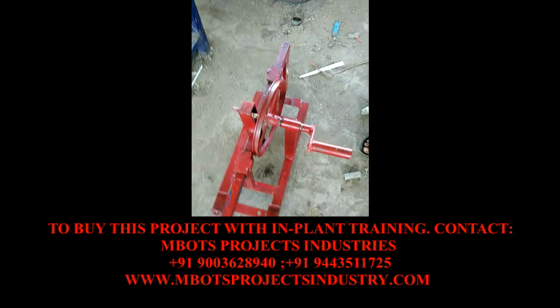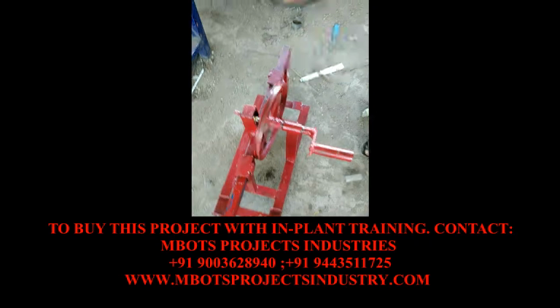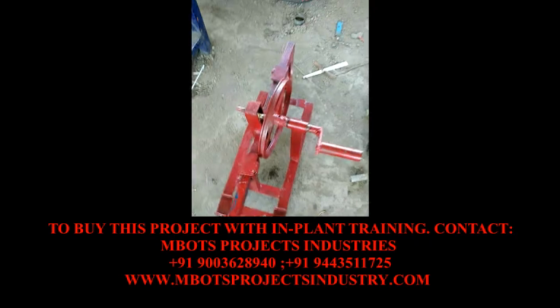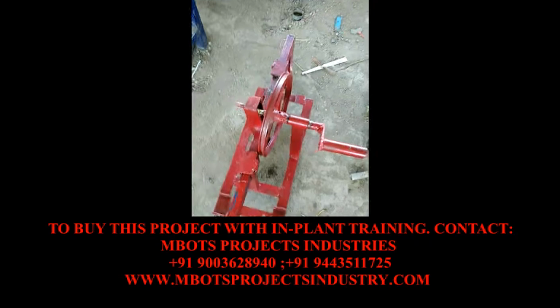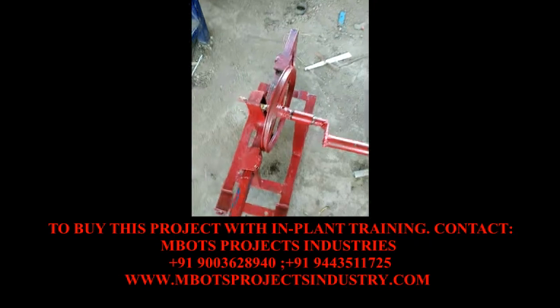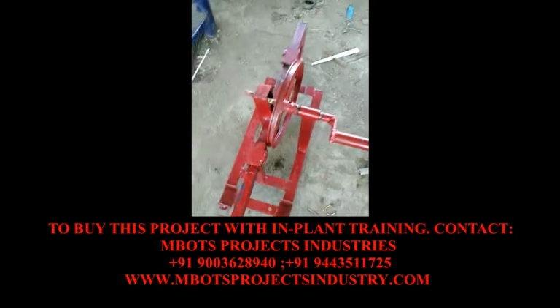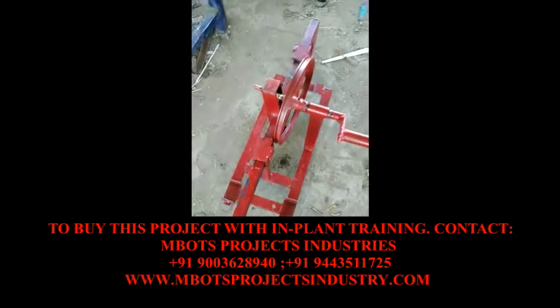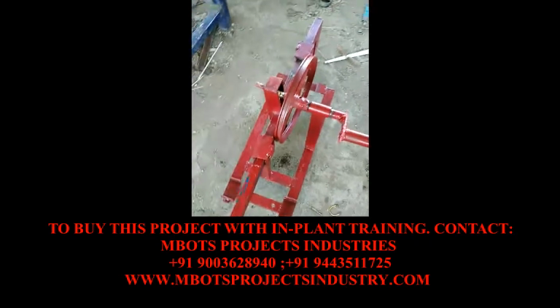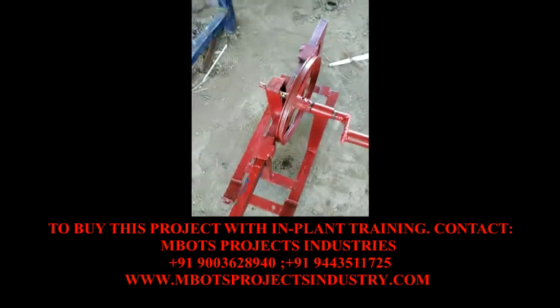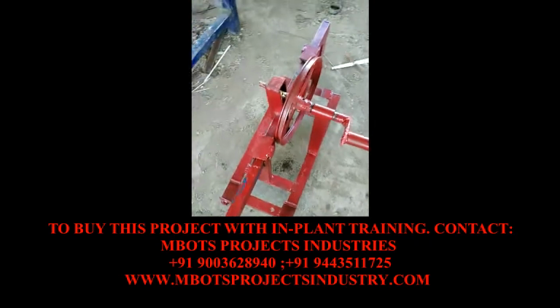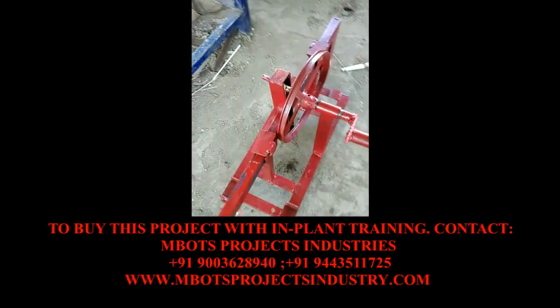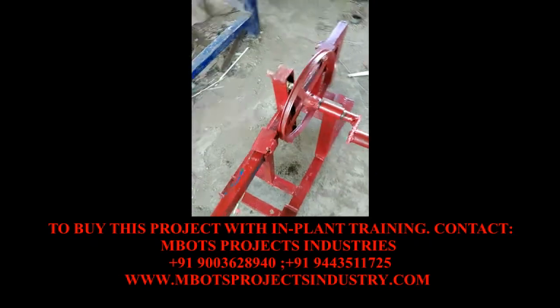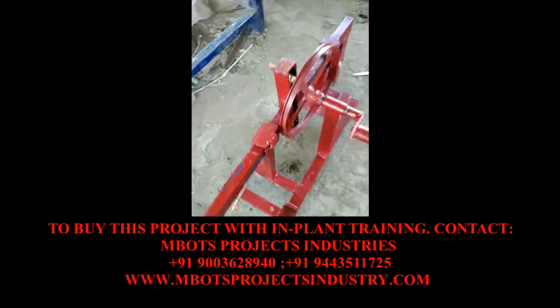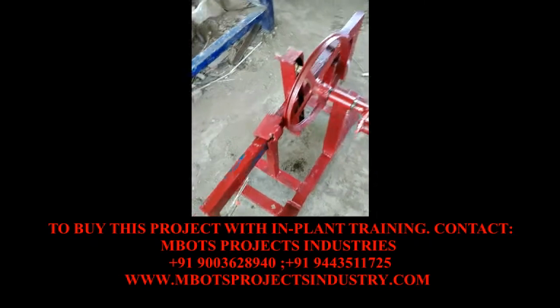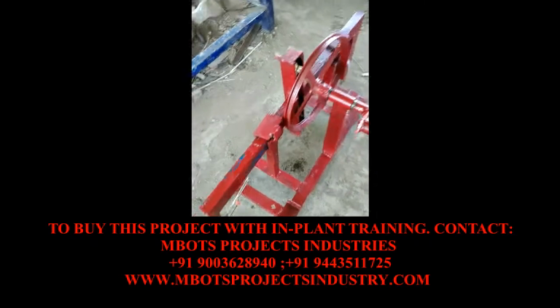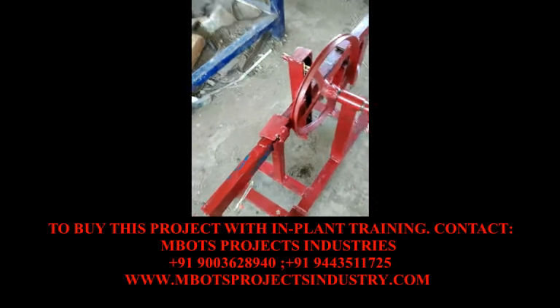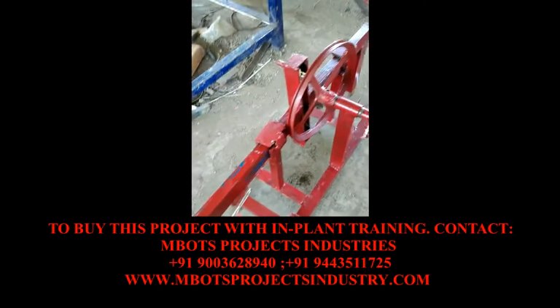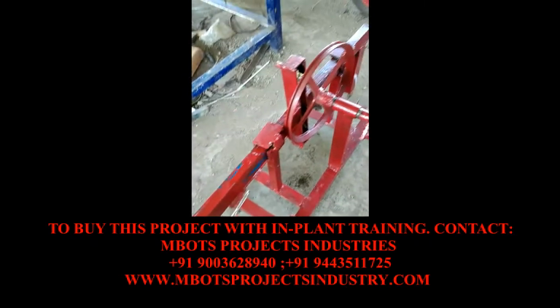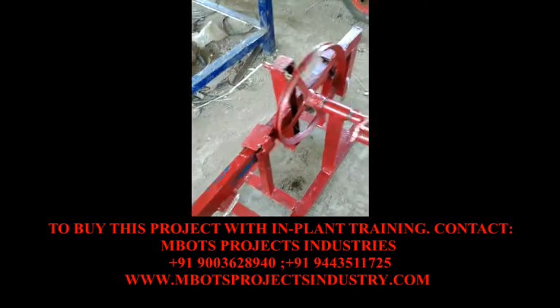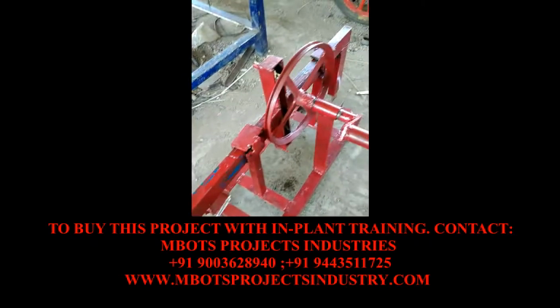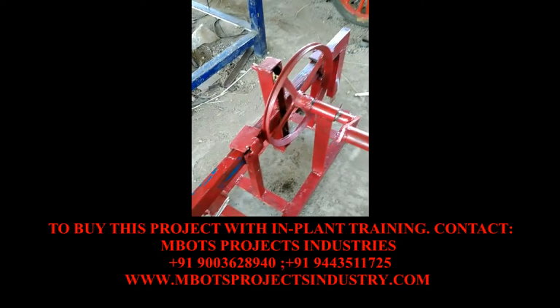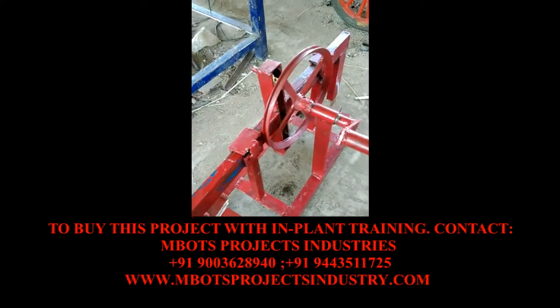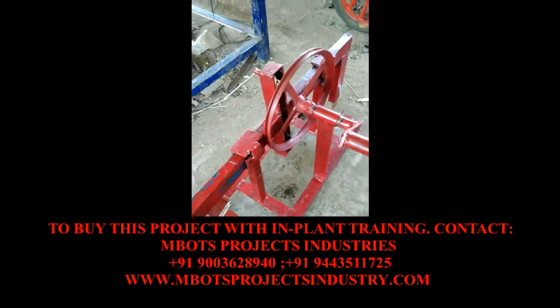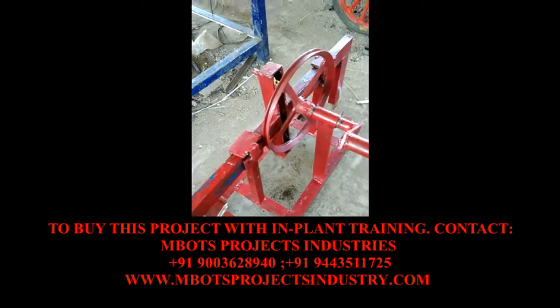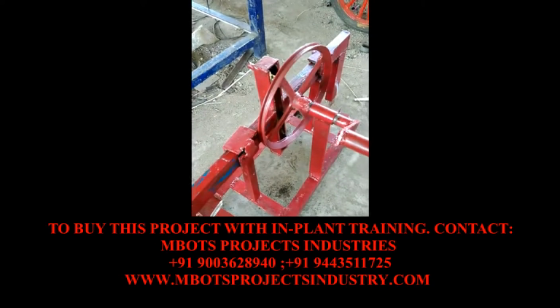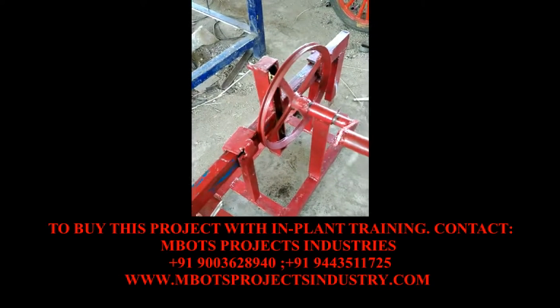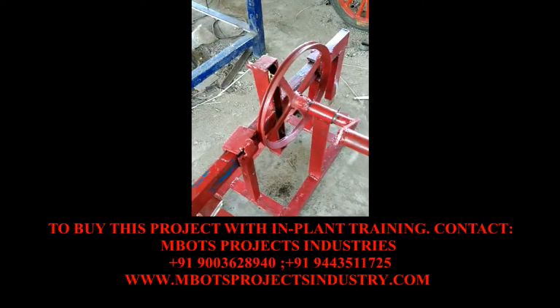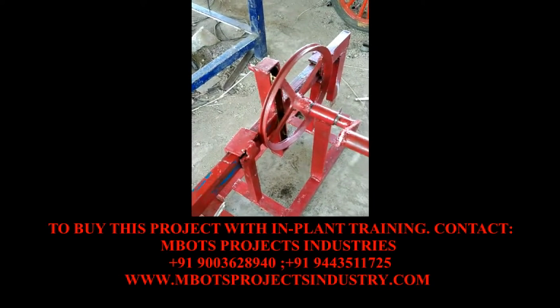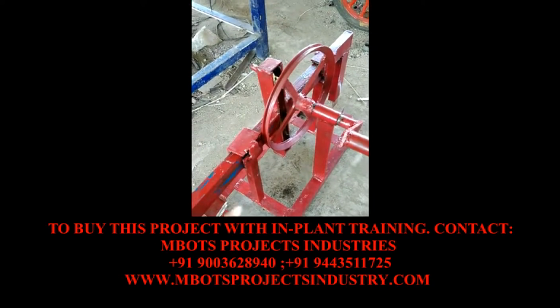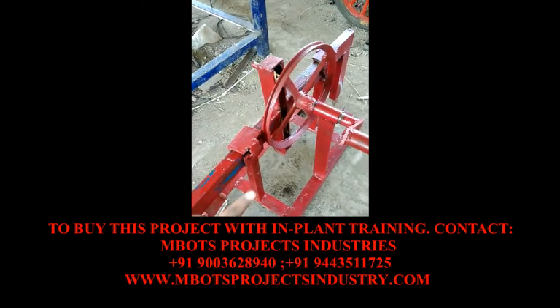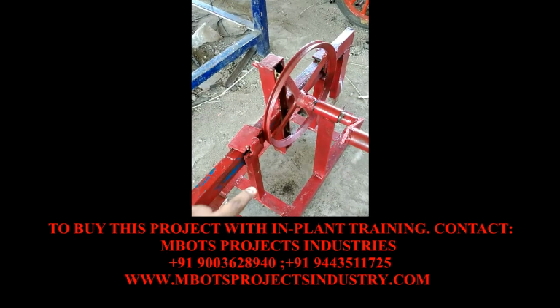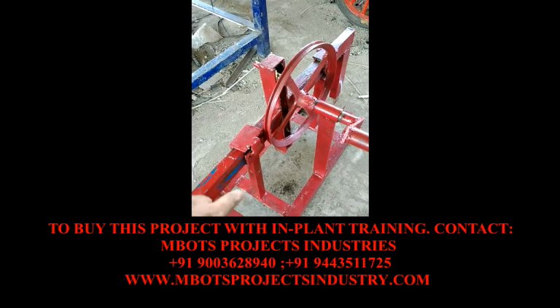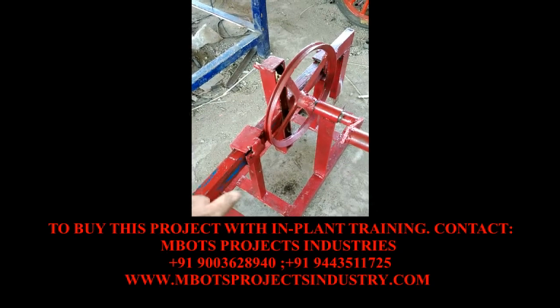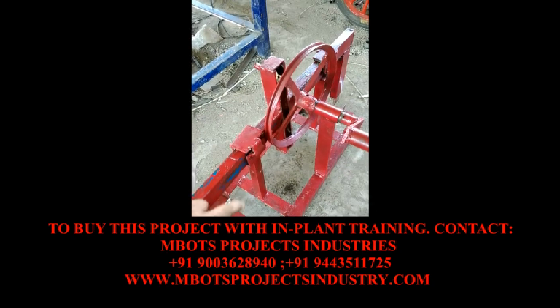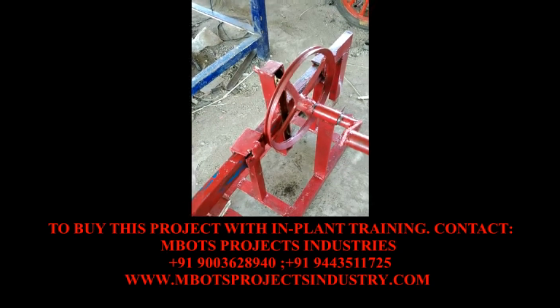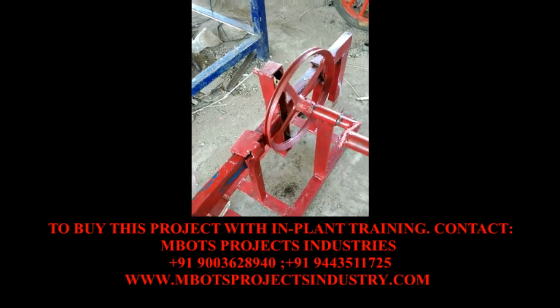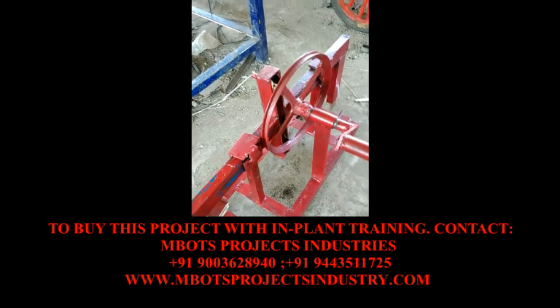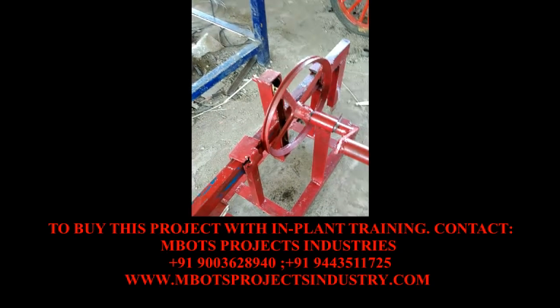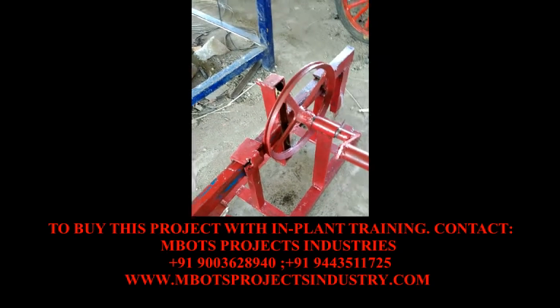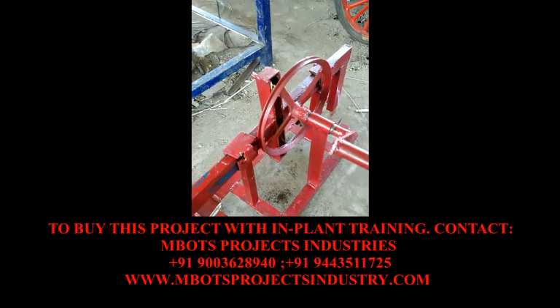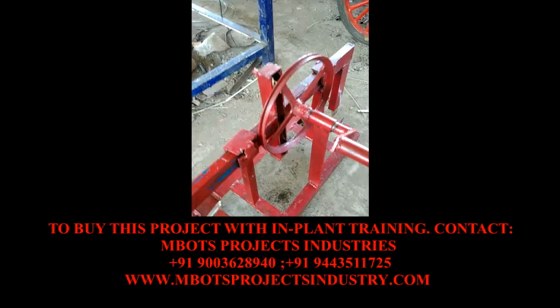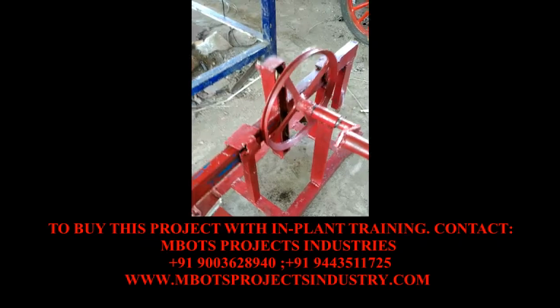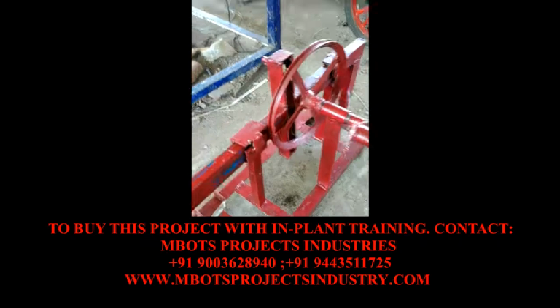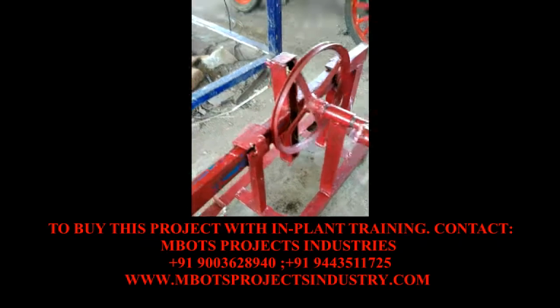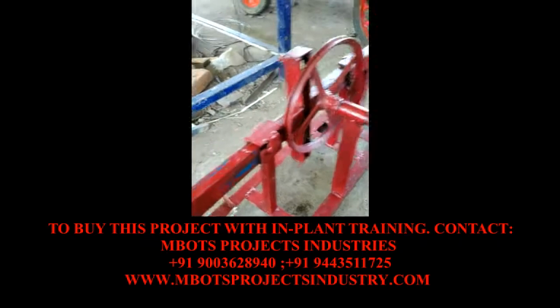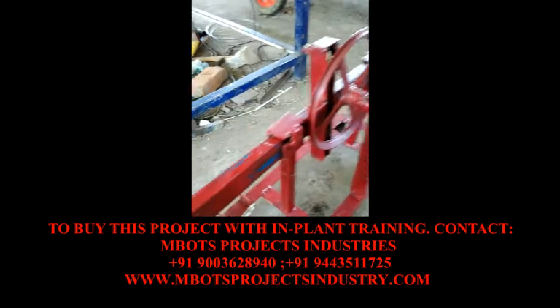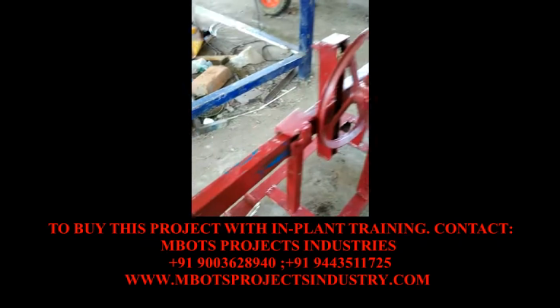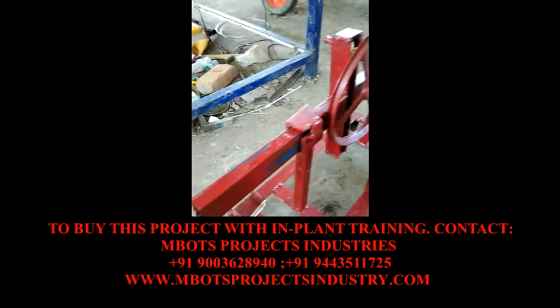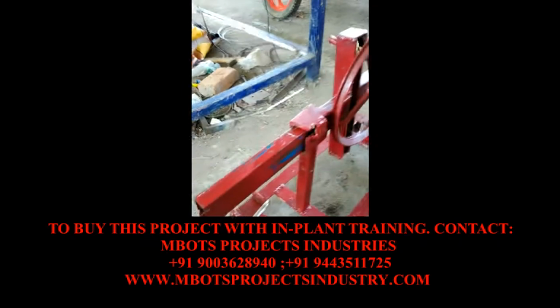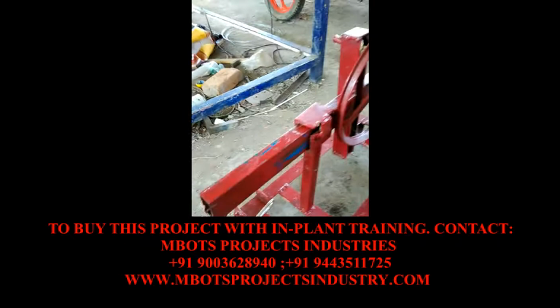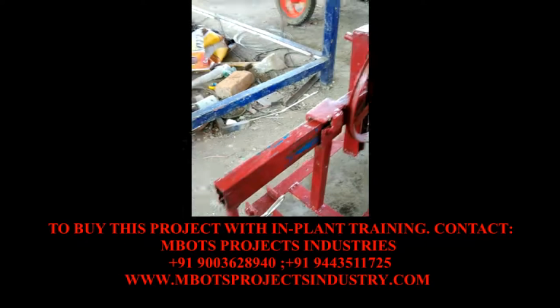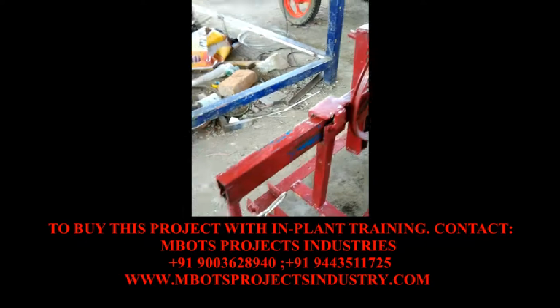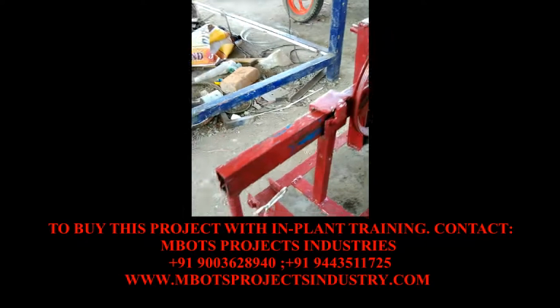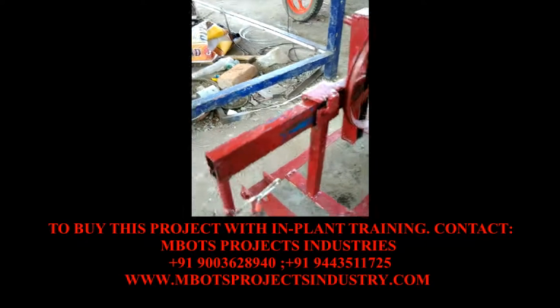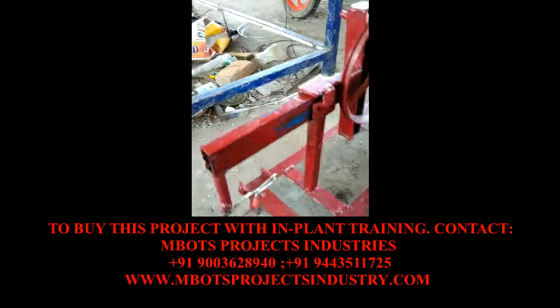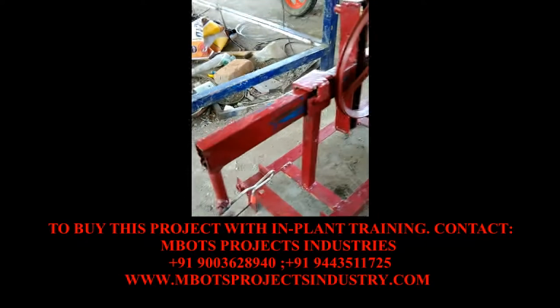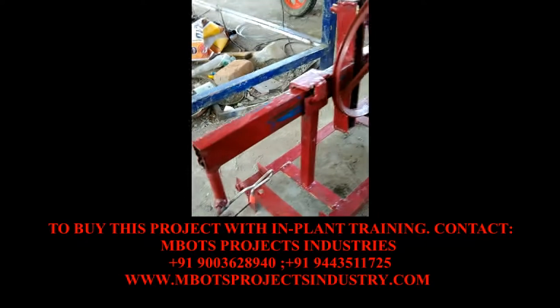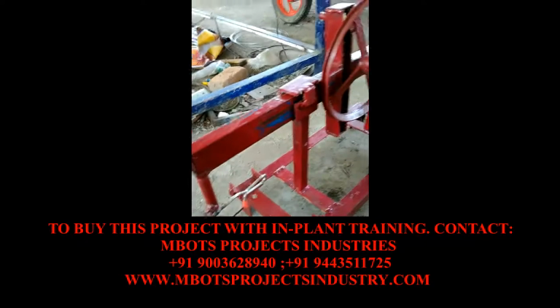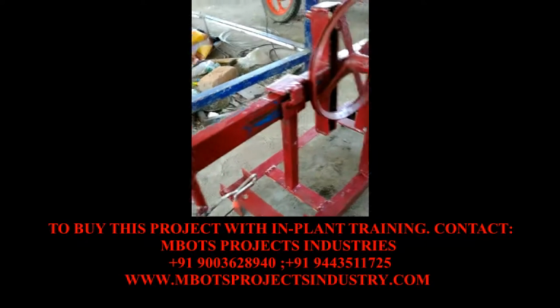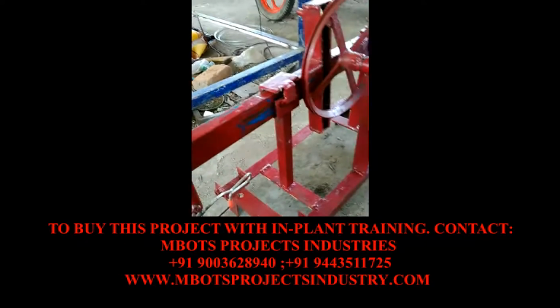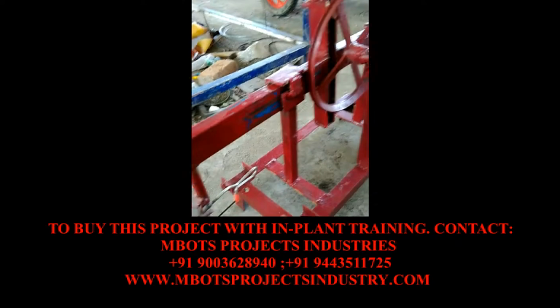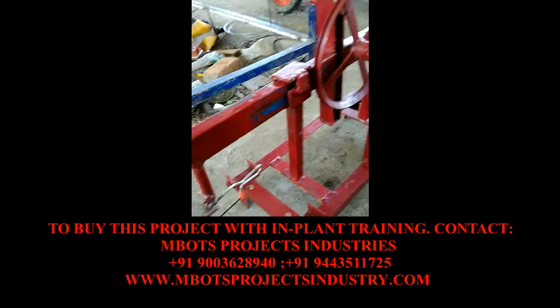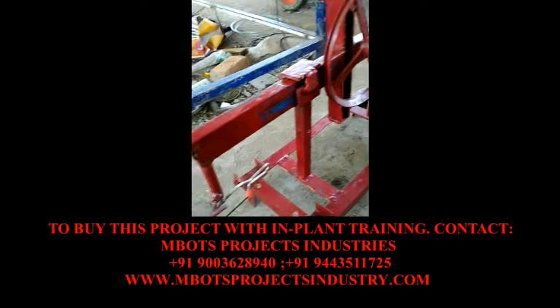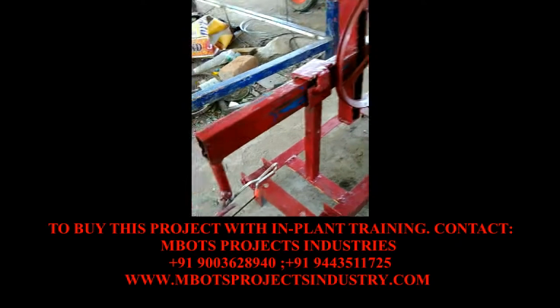This is a Scotch yoke mechanism project. So what is the purpose?